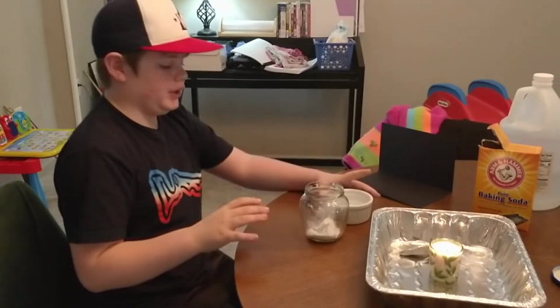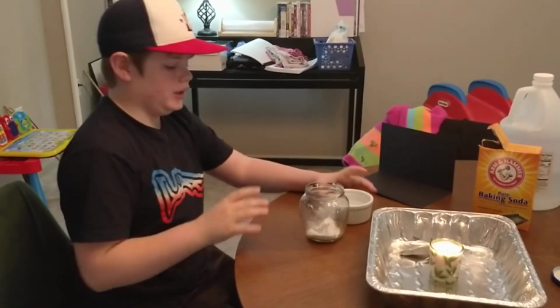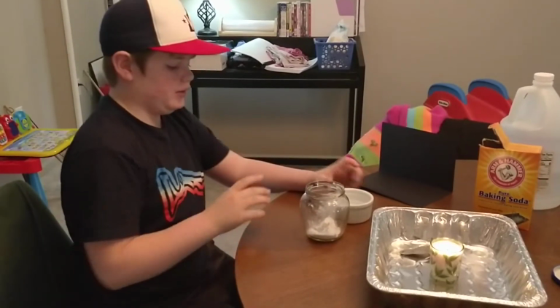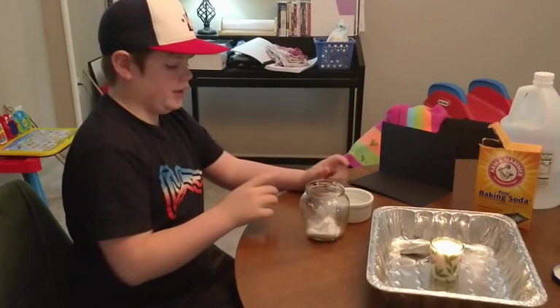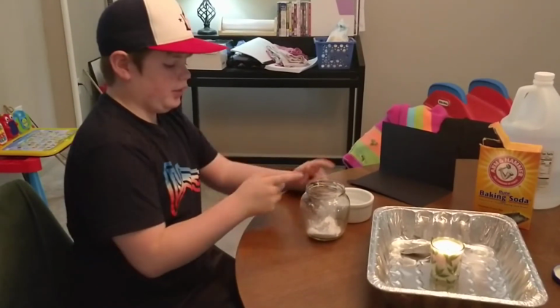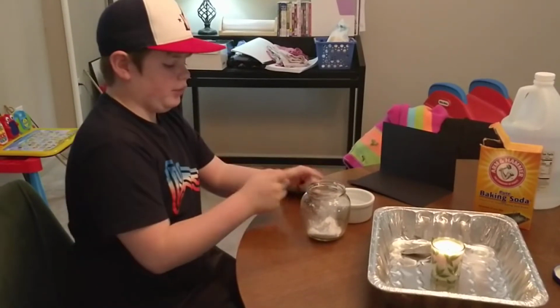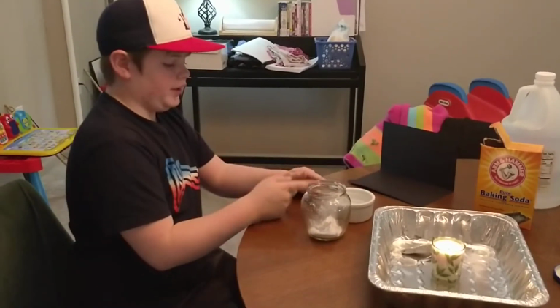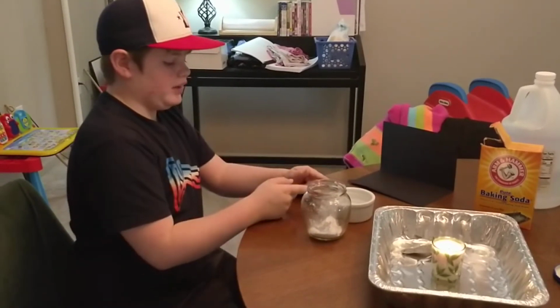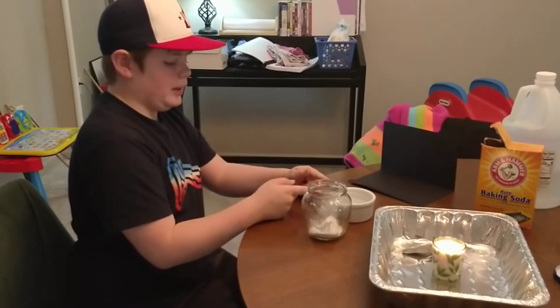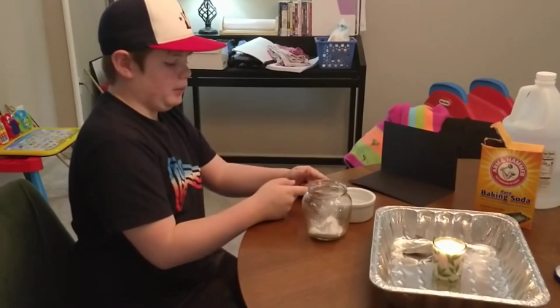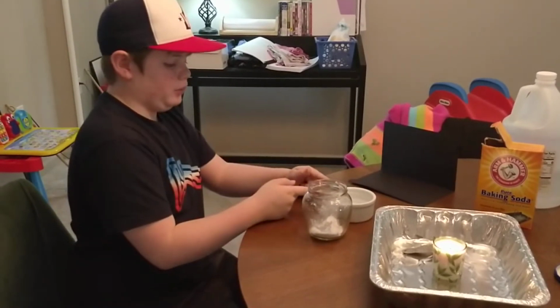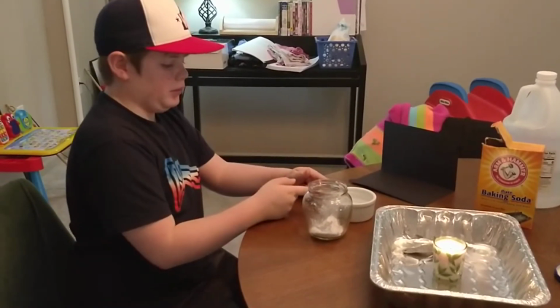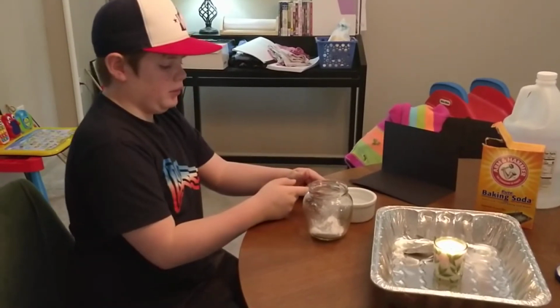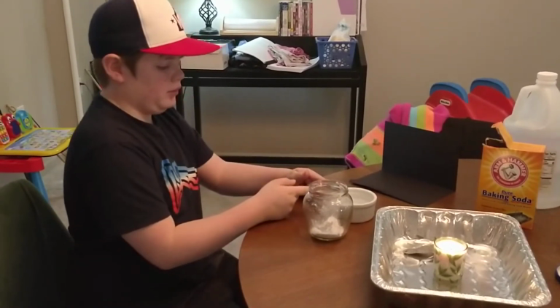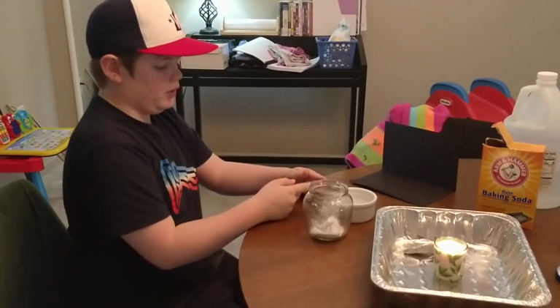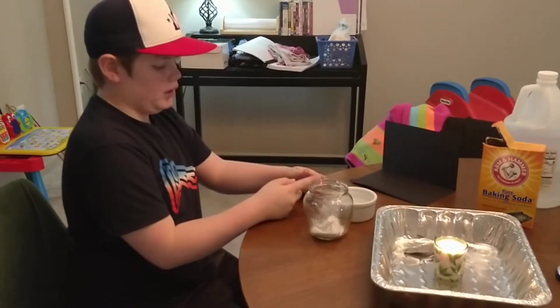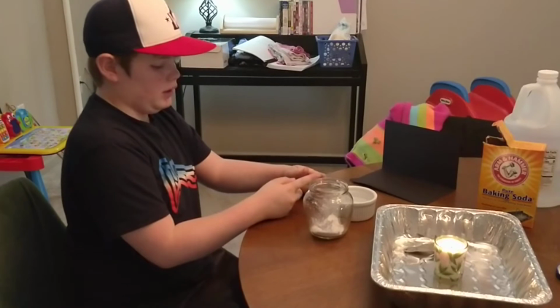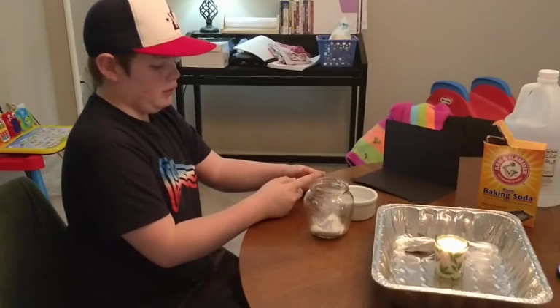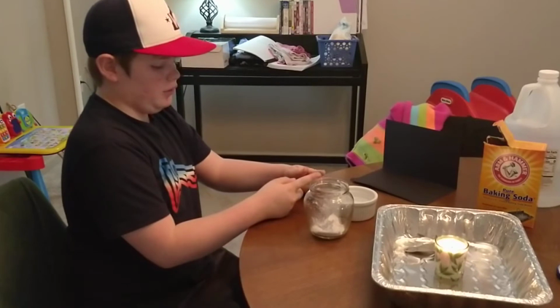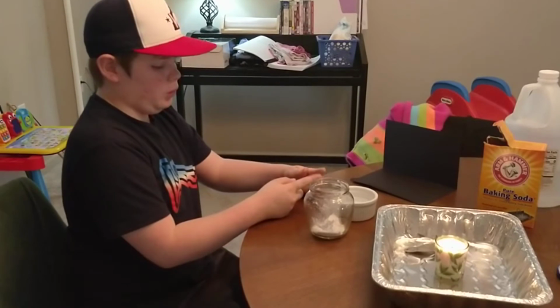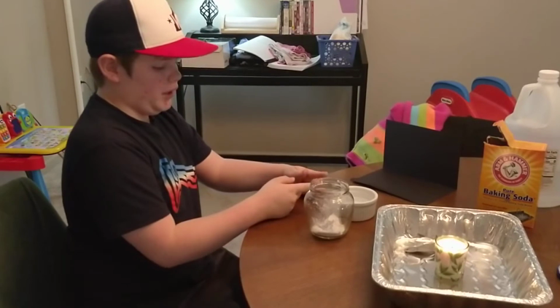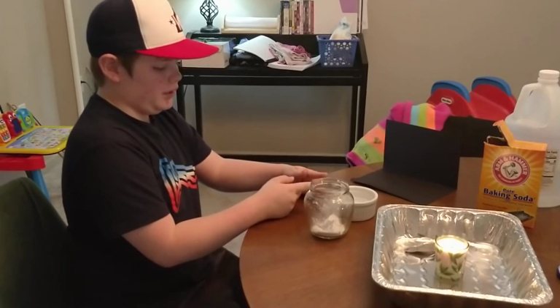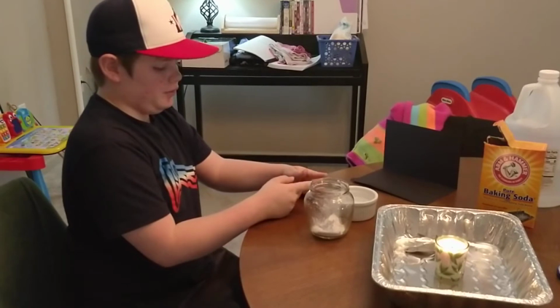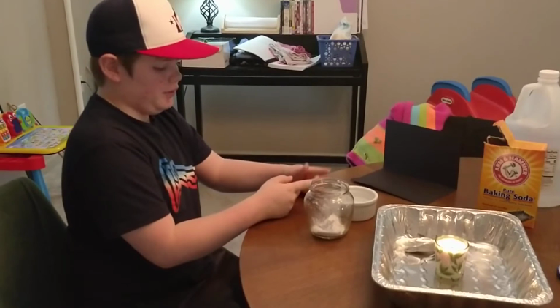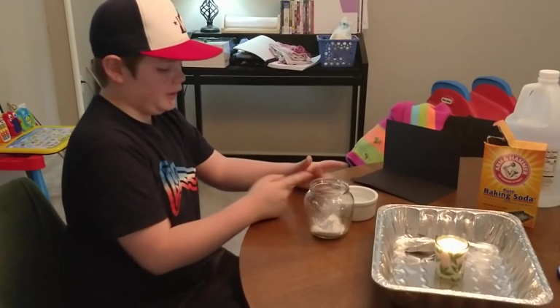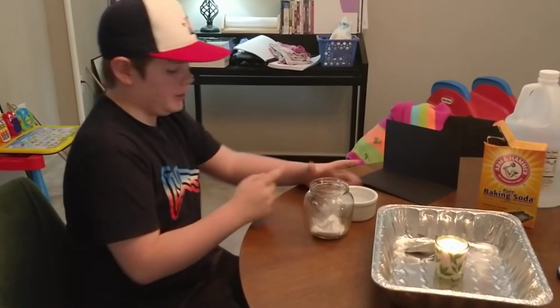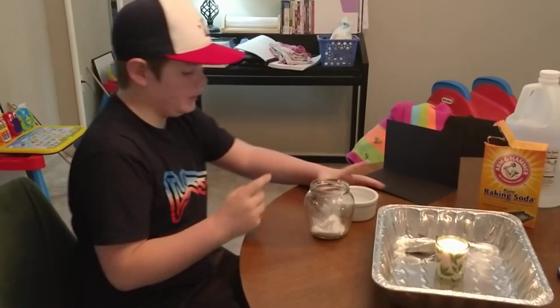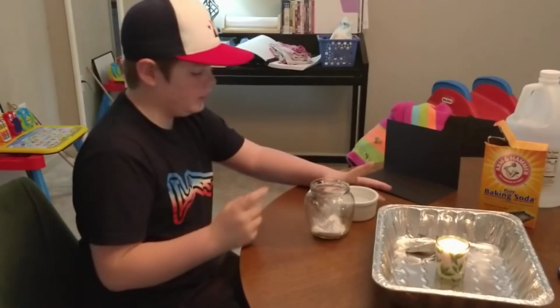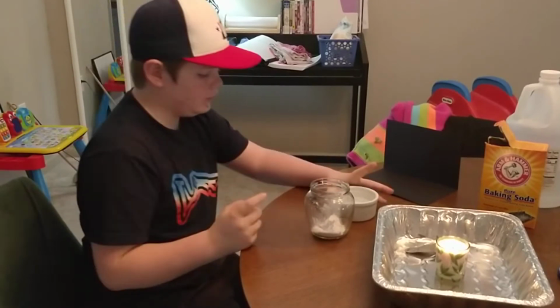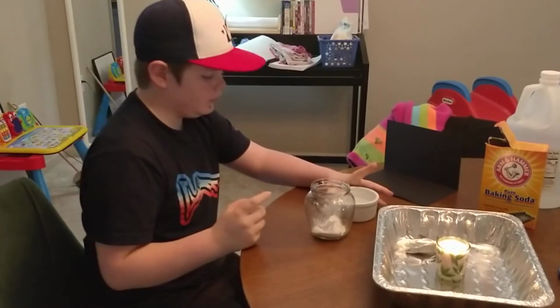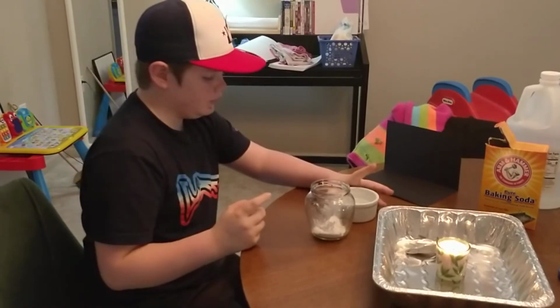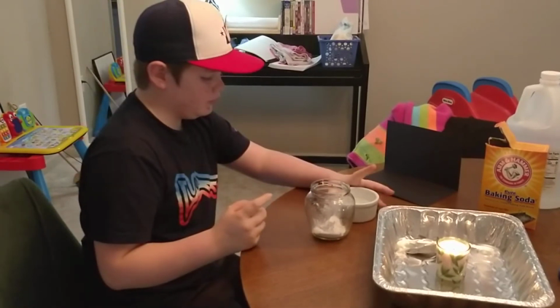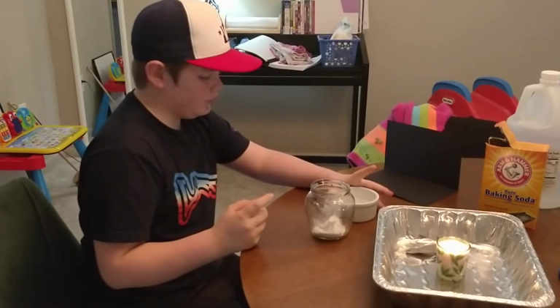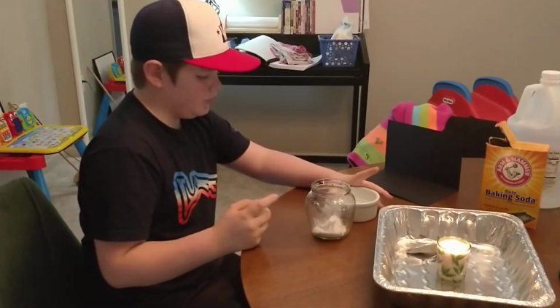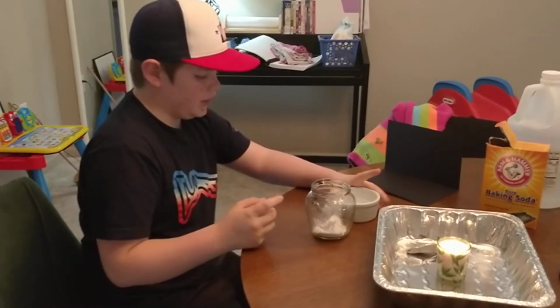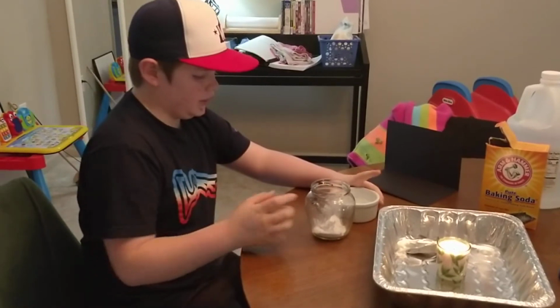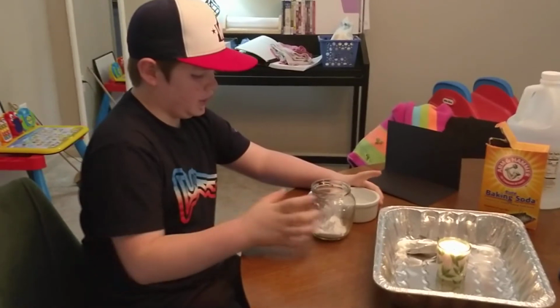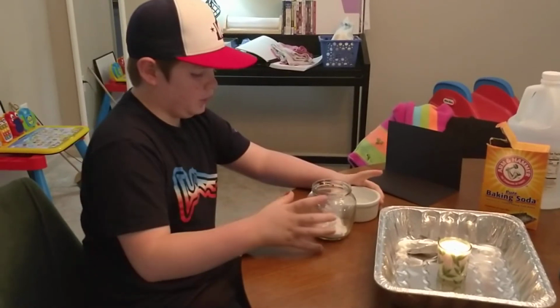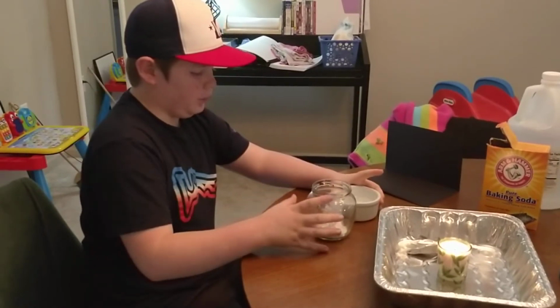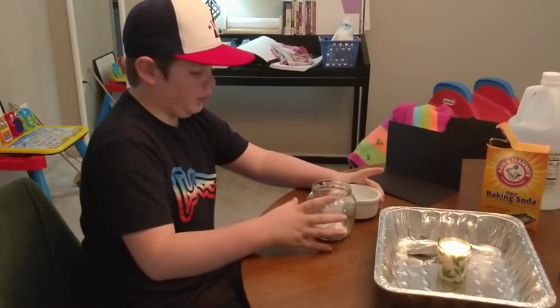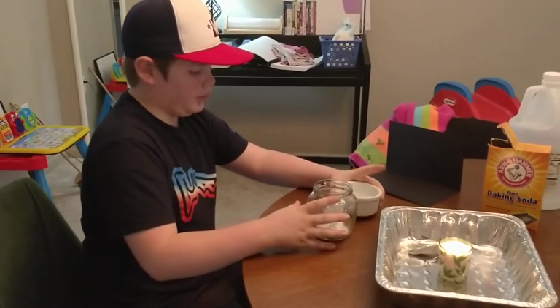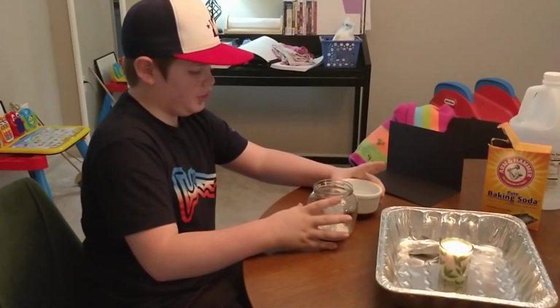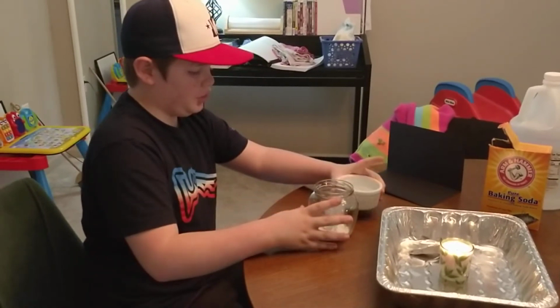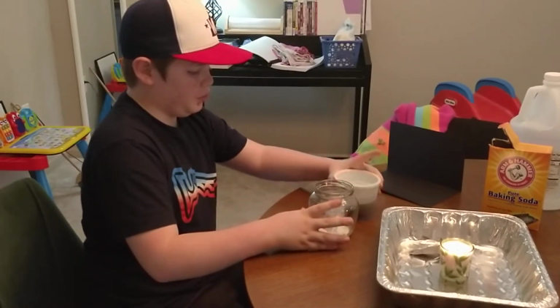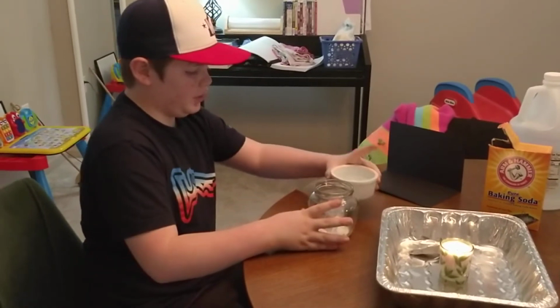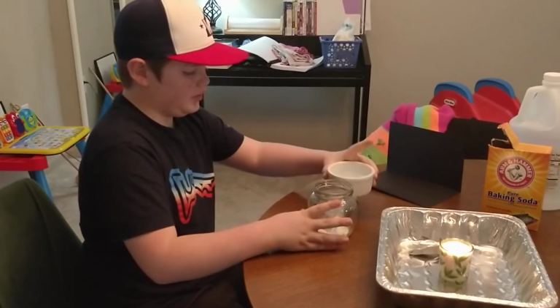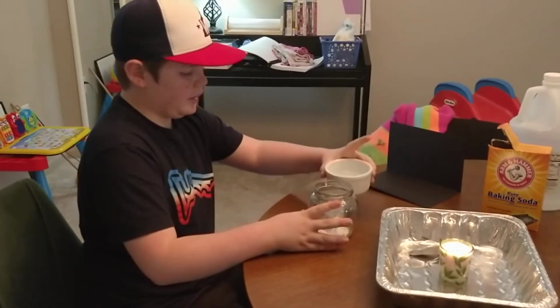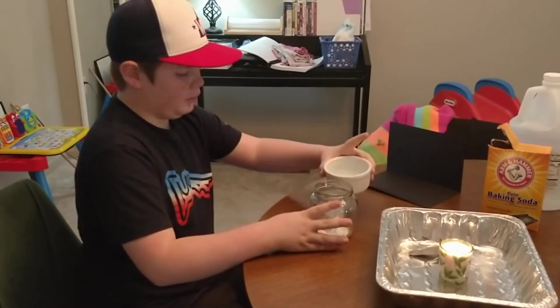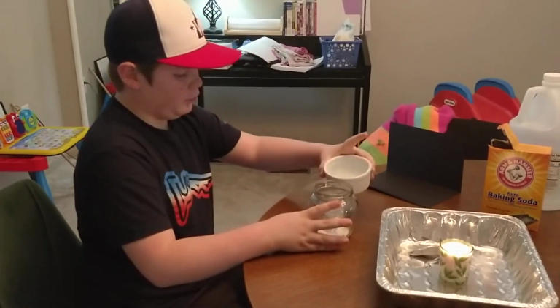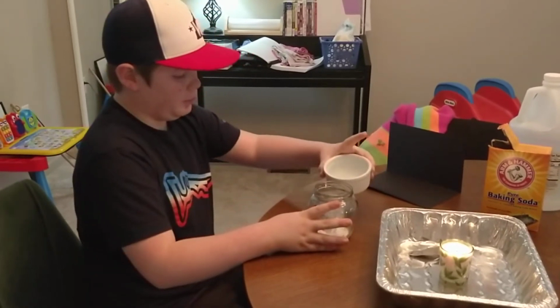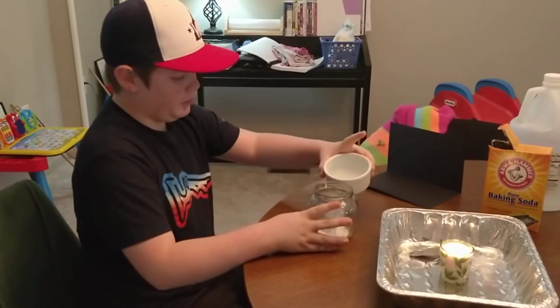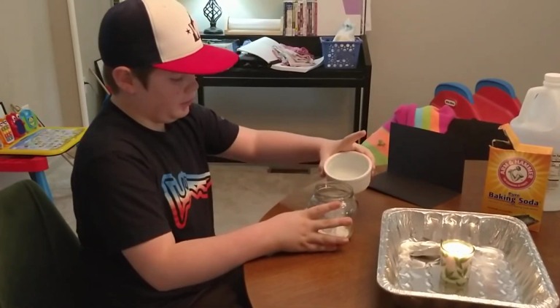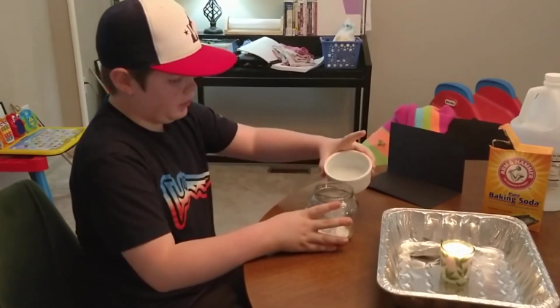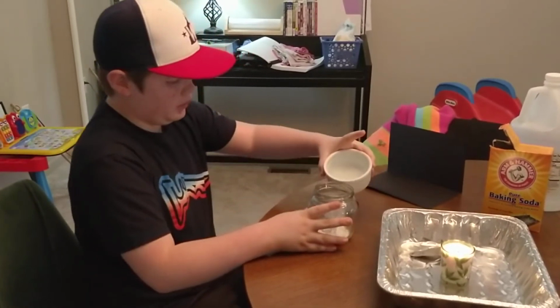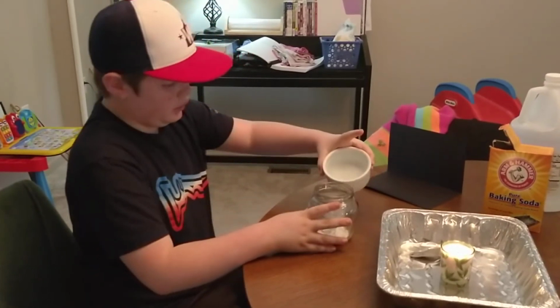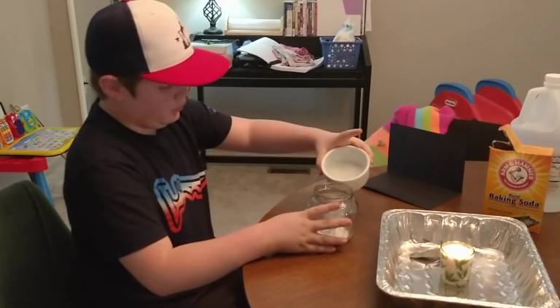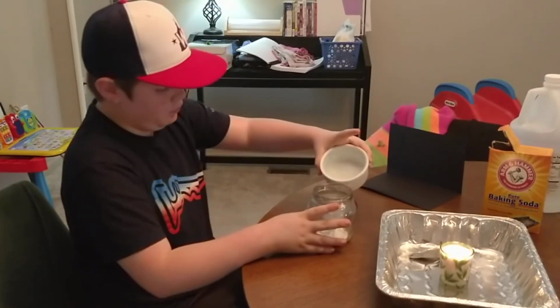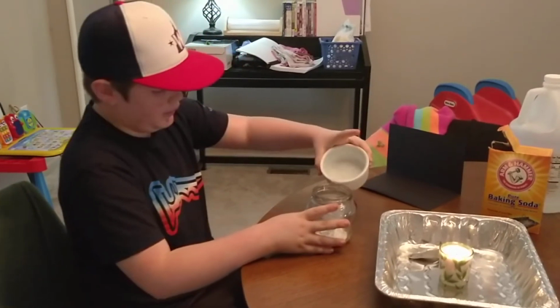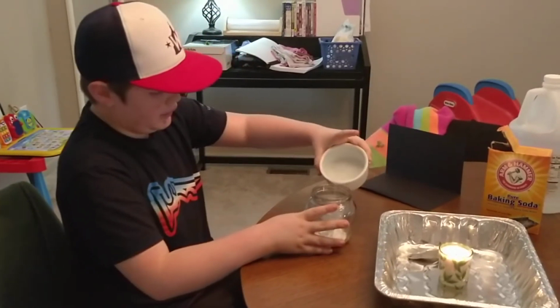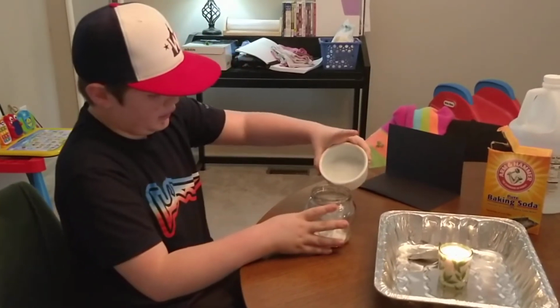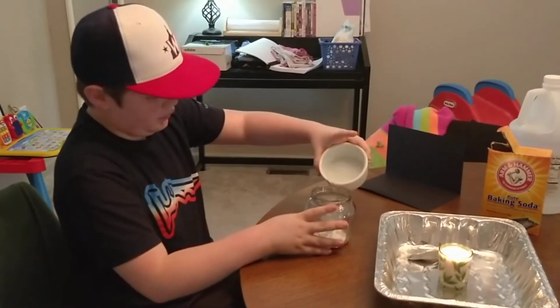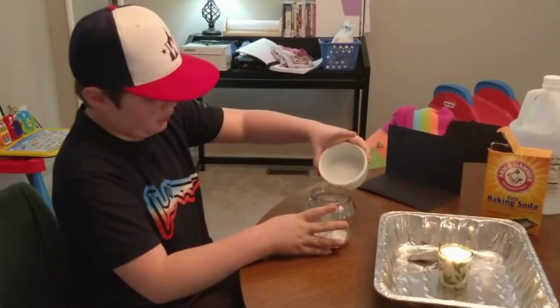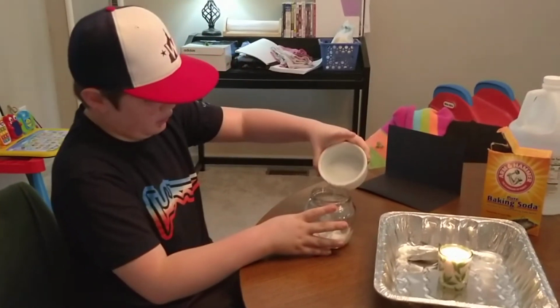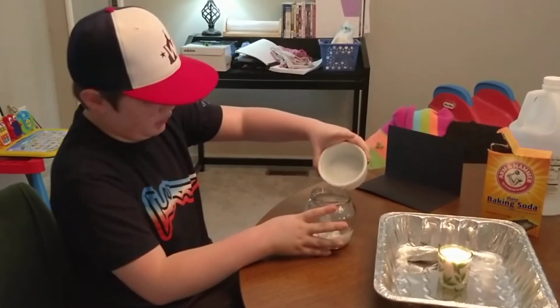You're going to take three tablespoons of white vinegar and pour it into one tablespoon of baking soda.